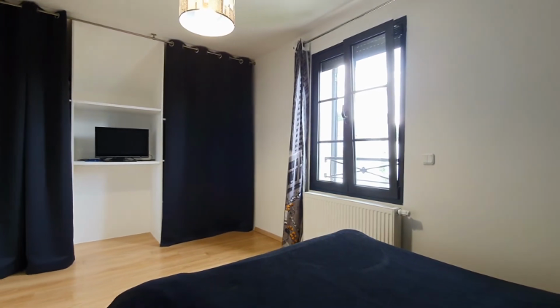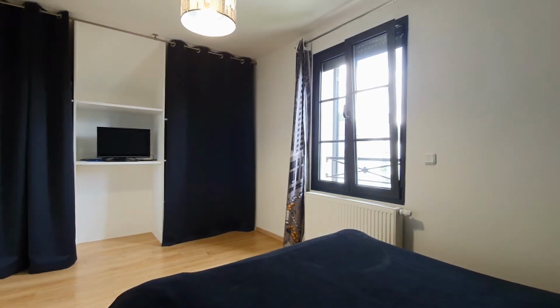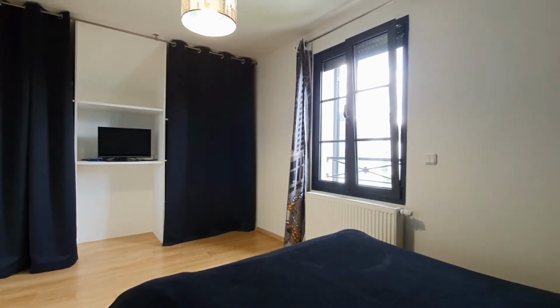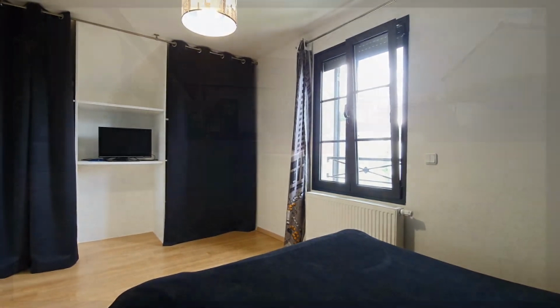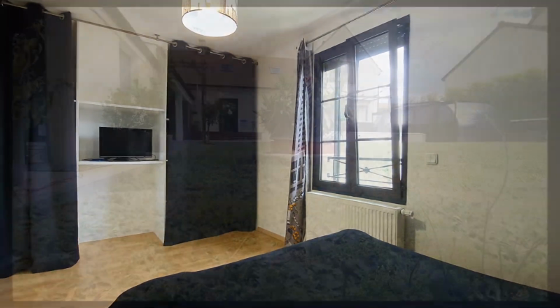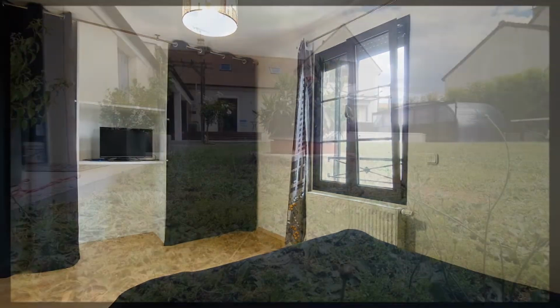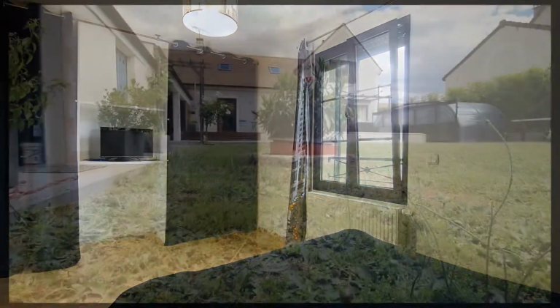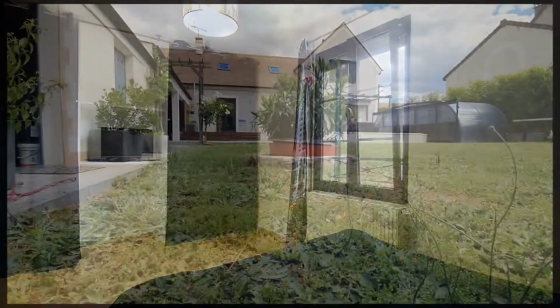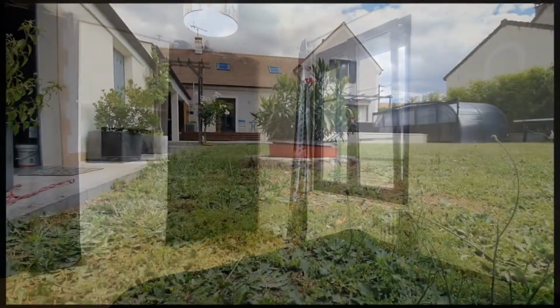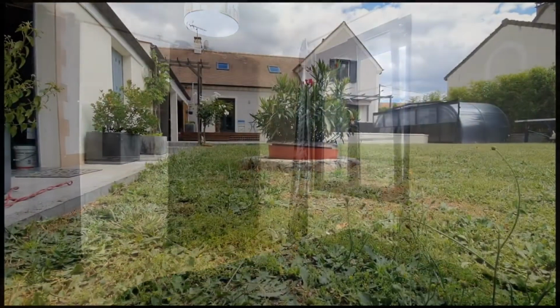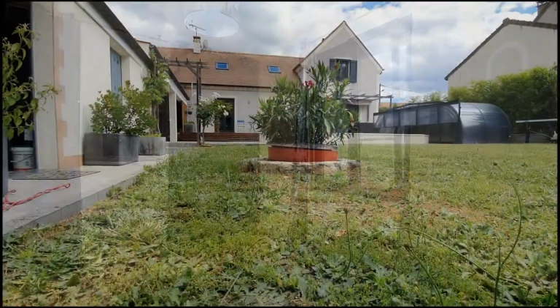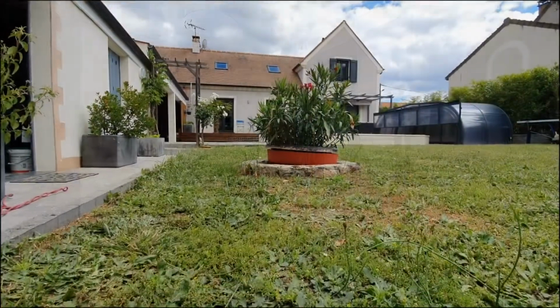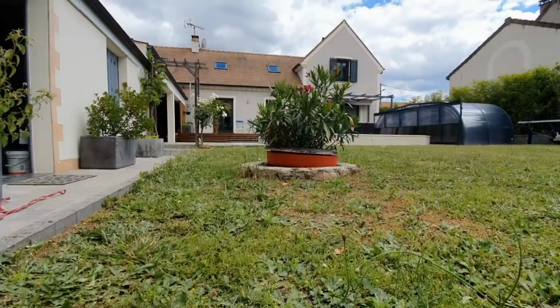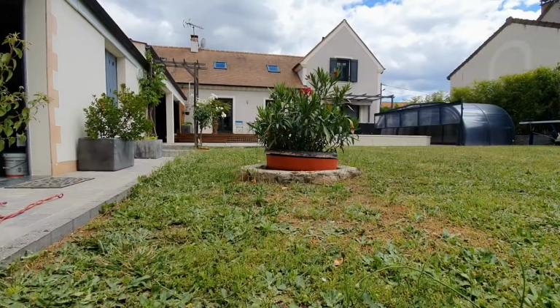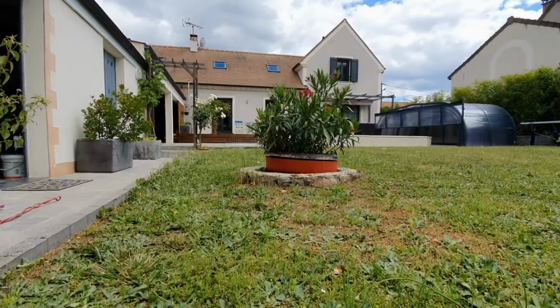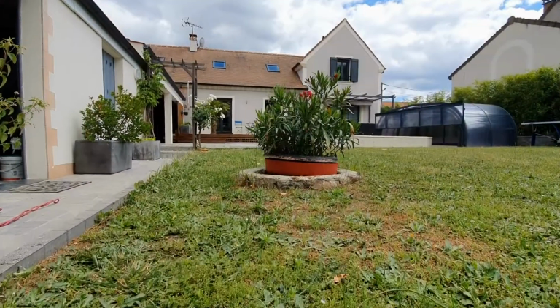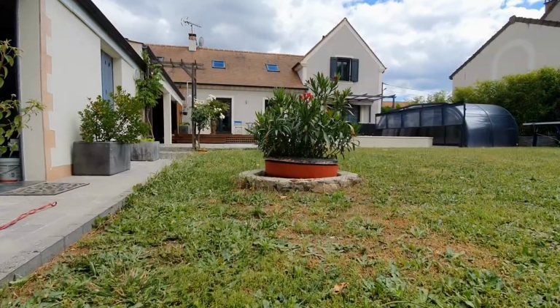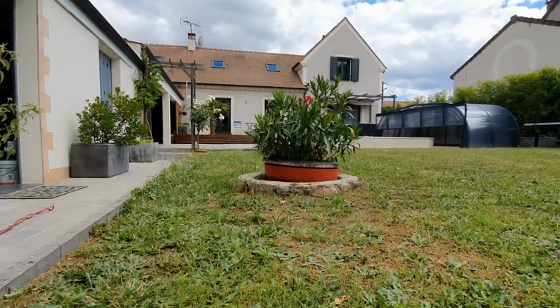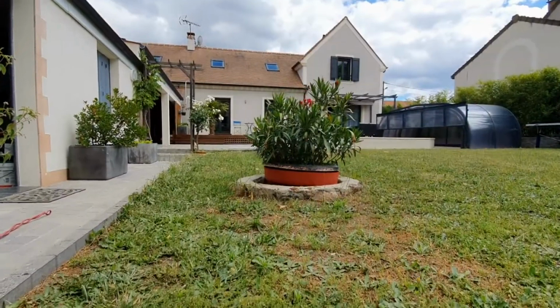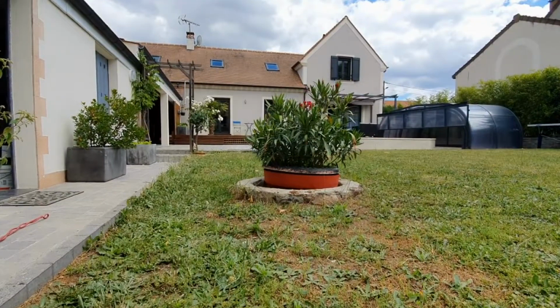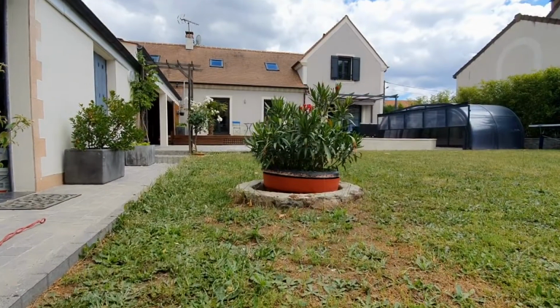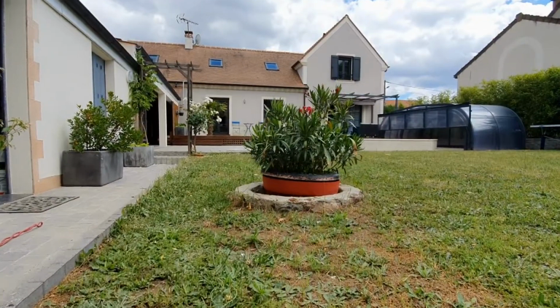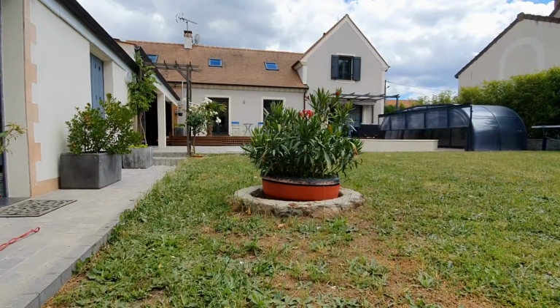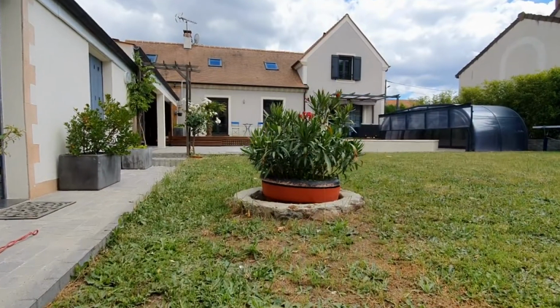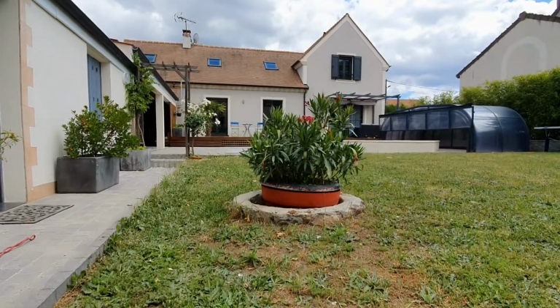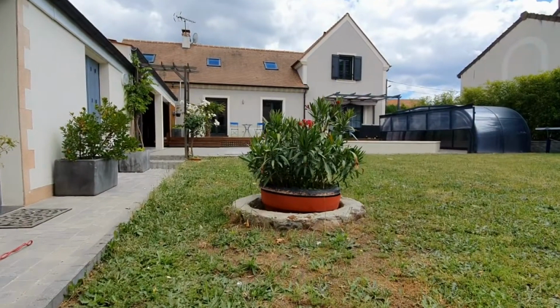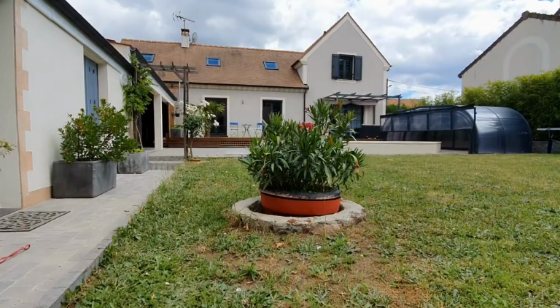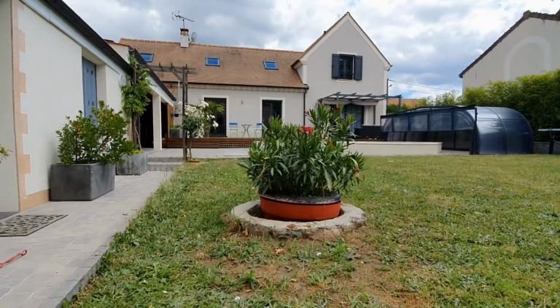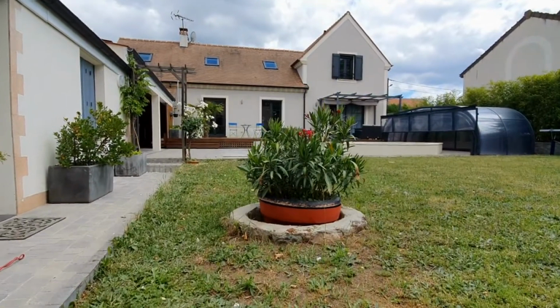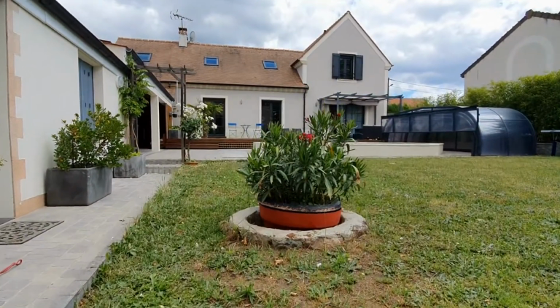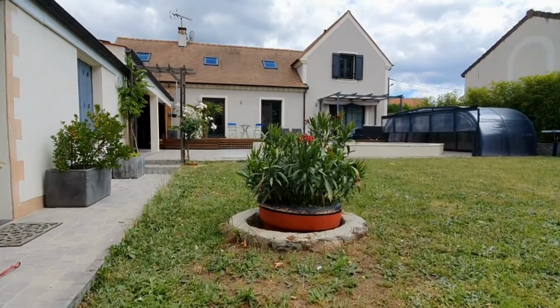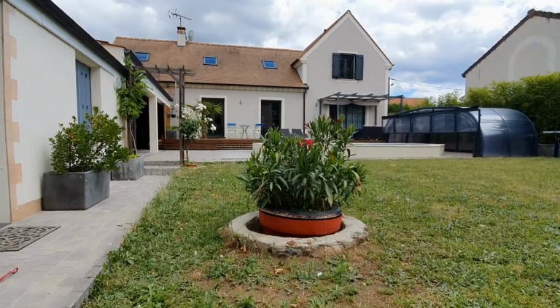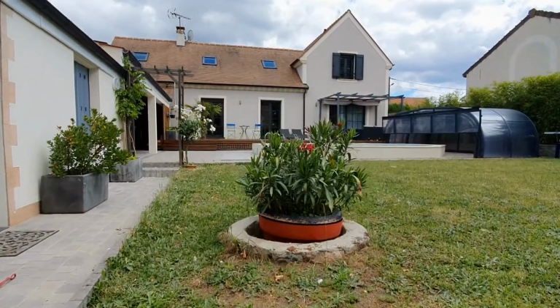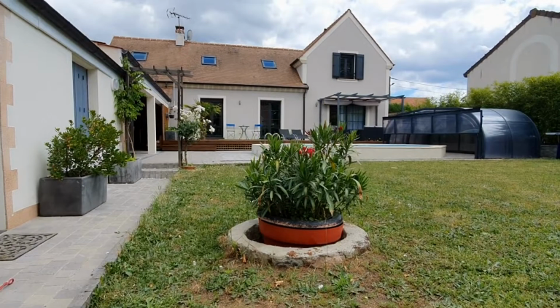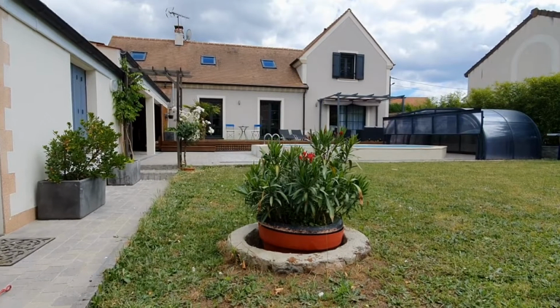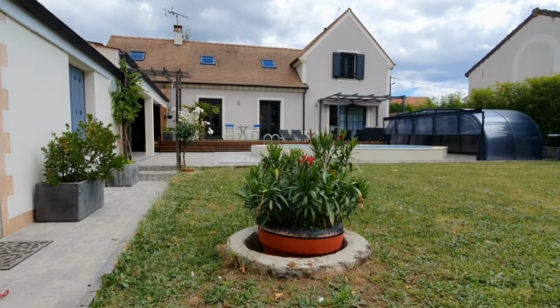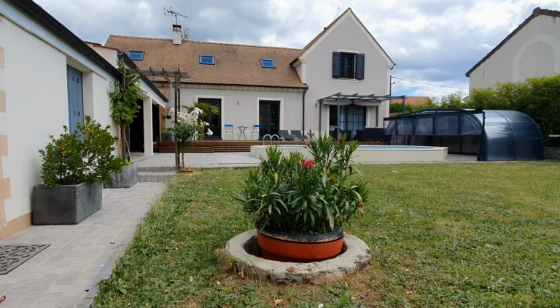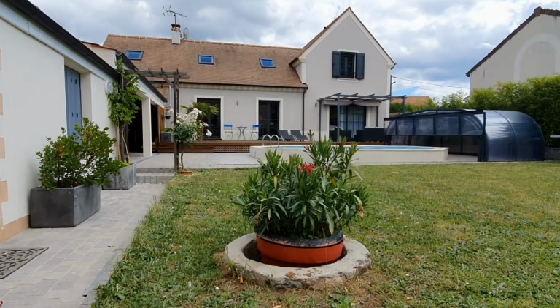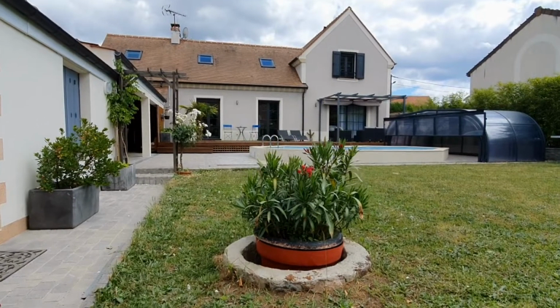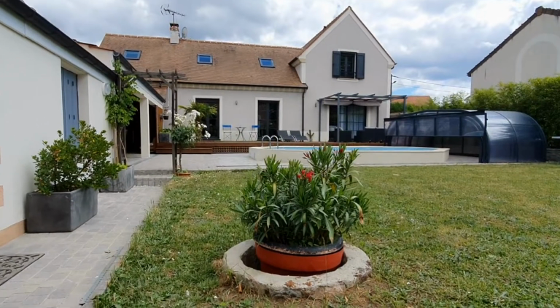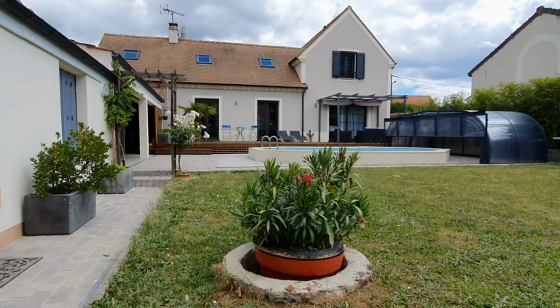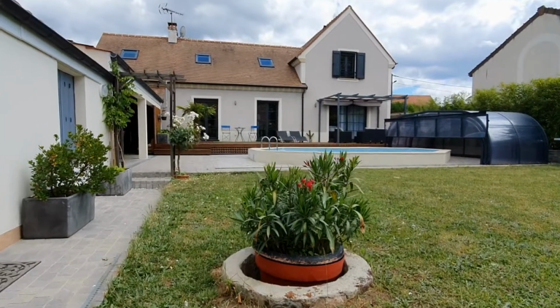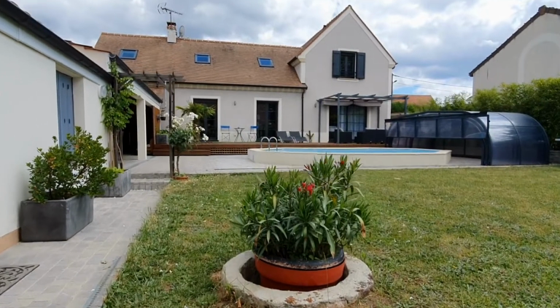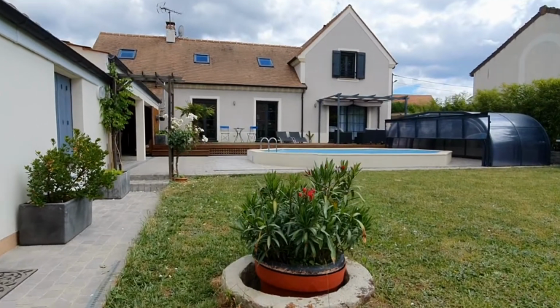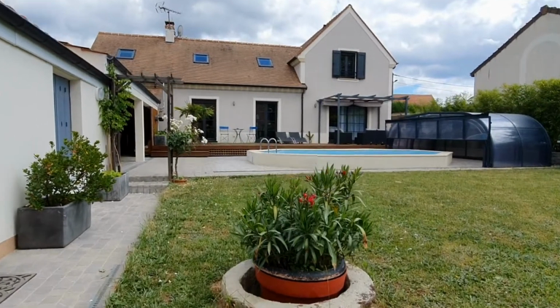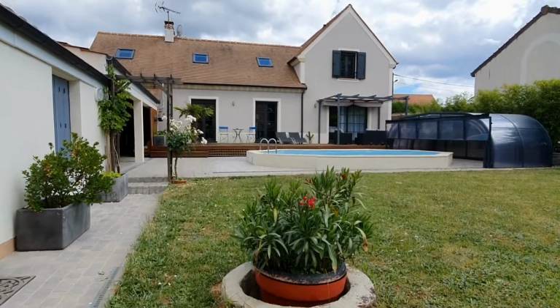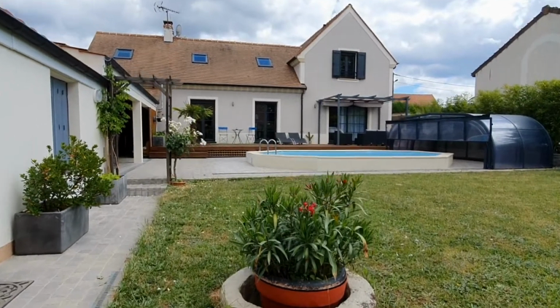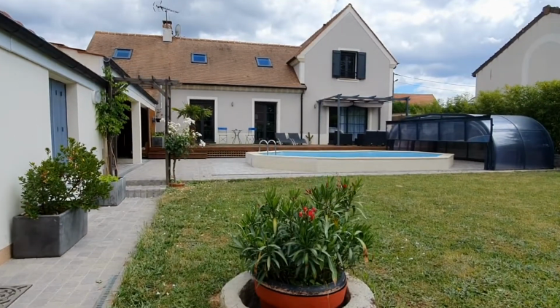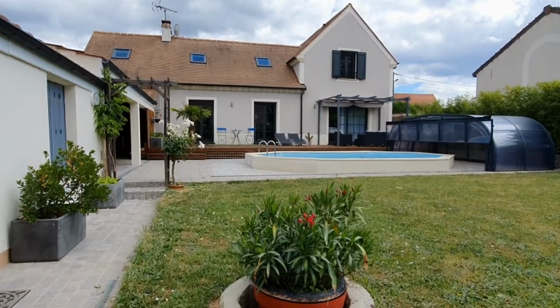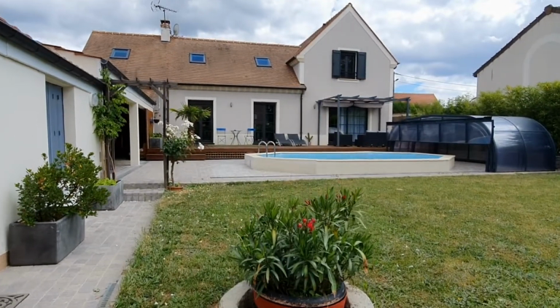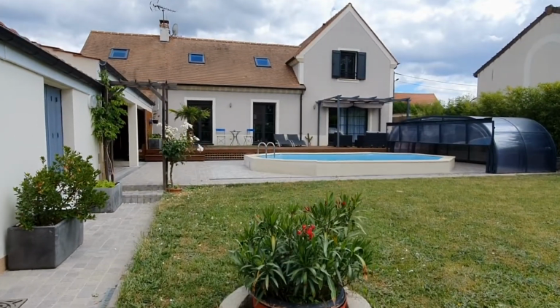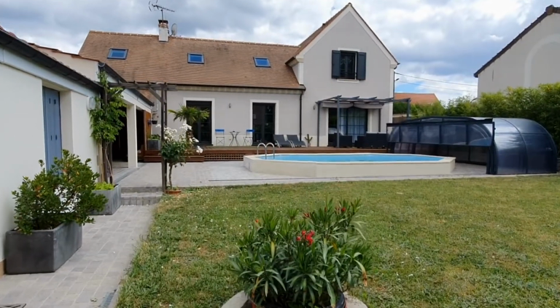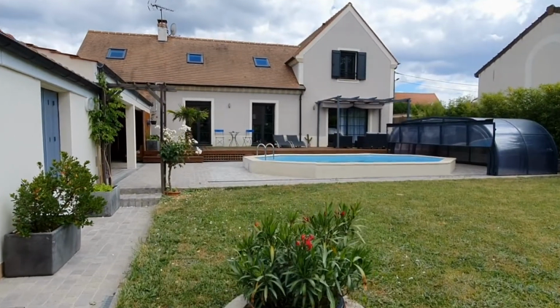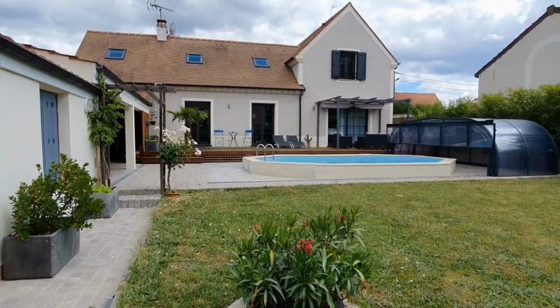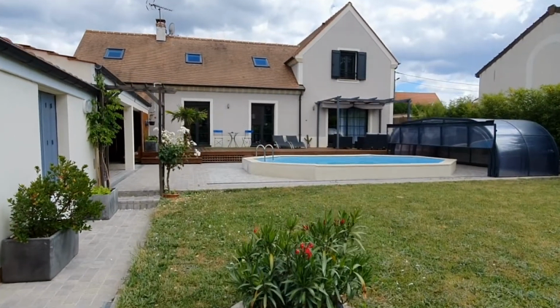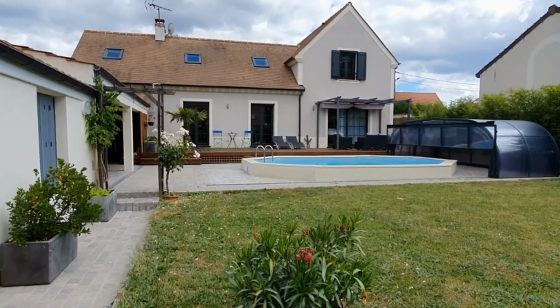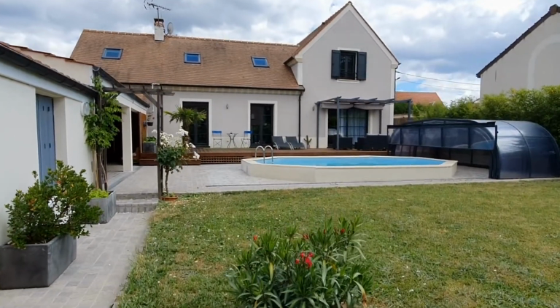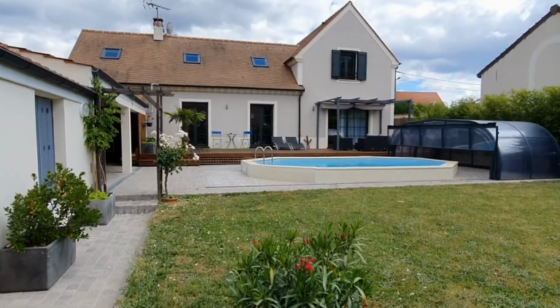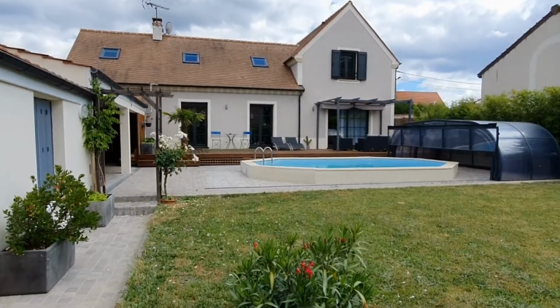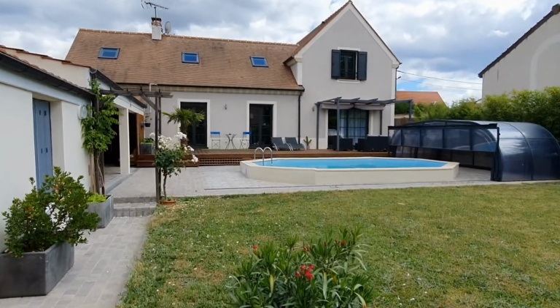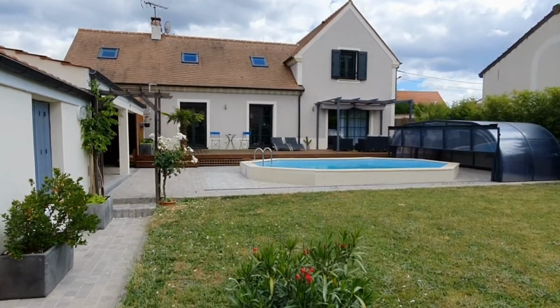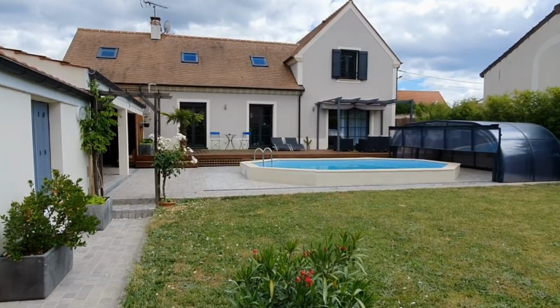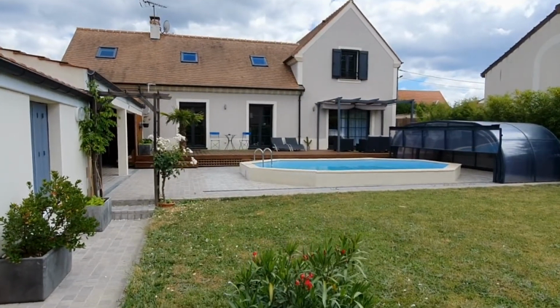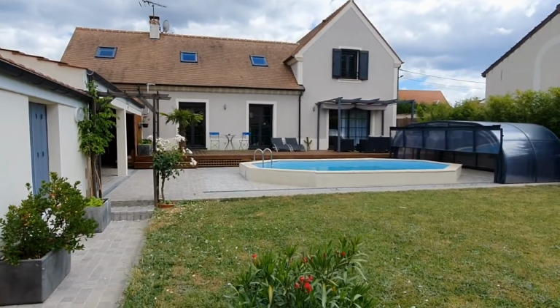C'est dans cette très belle maison que nous vous invitons à poser vos valises et commencer les vacances de votre vie.